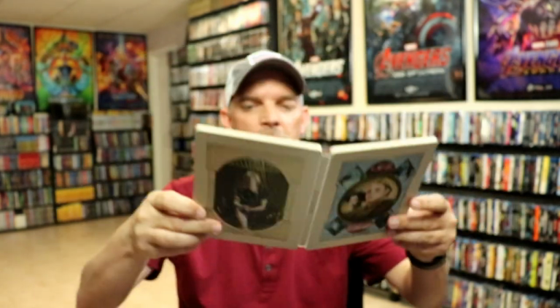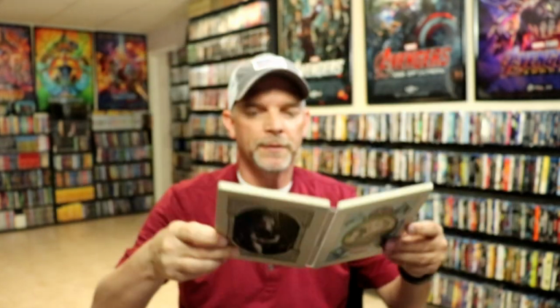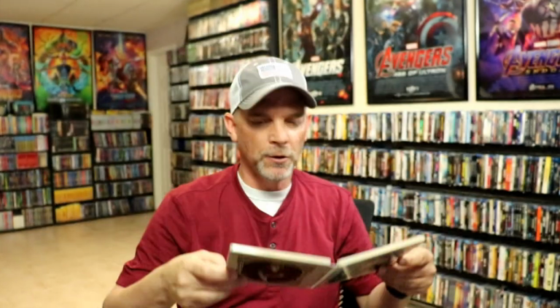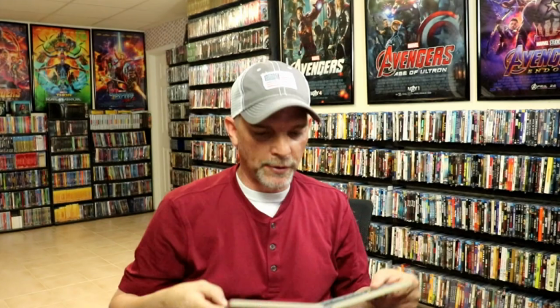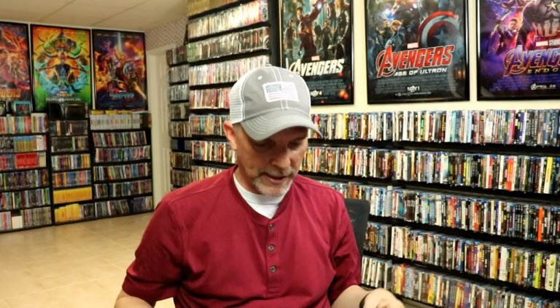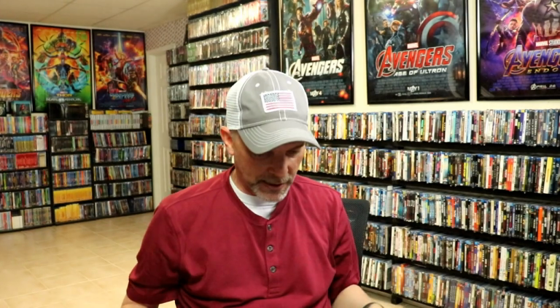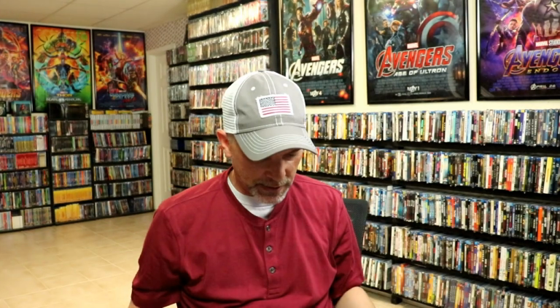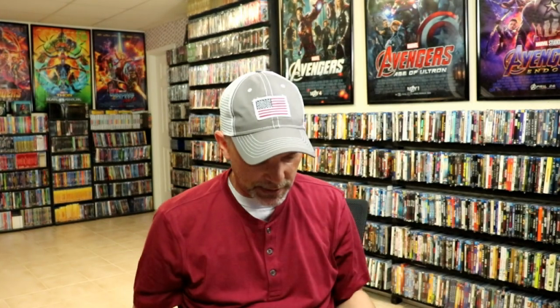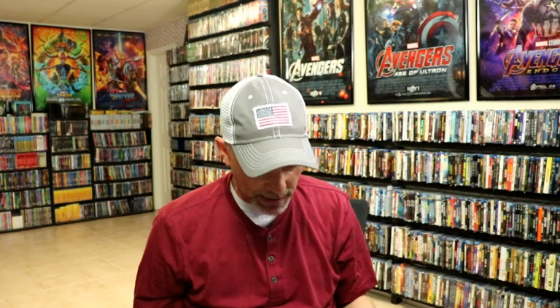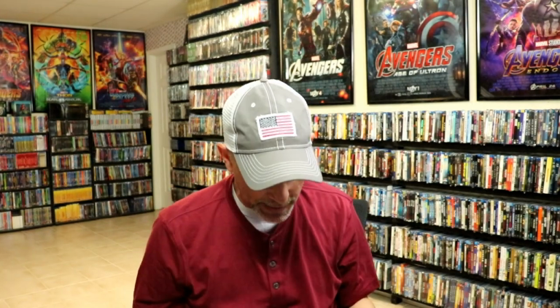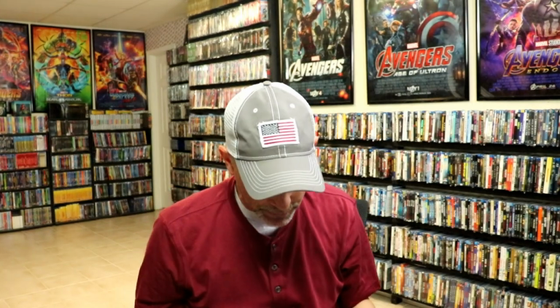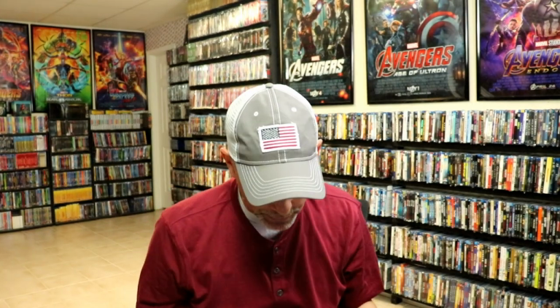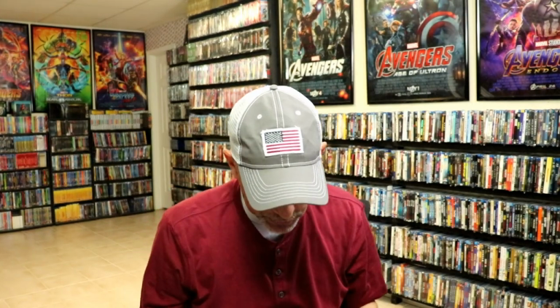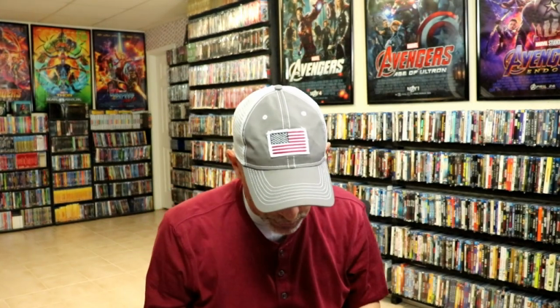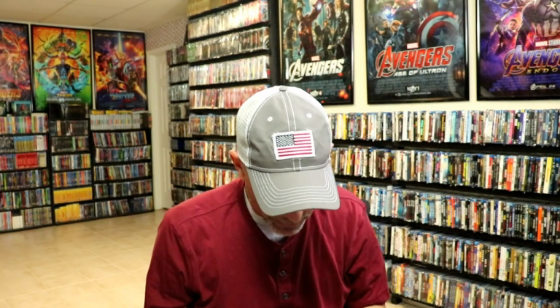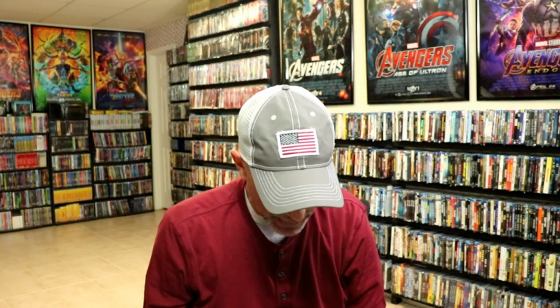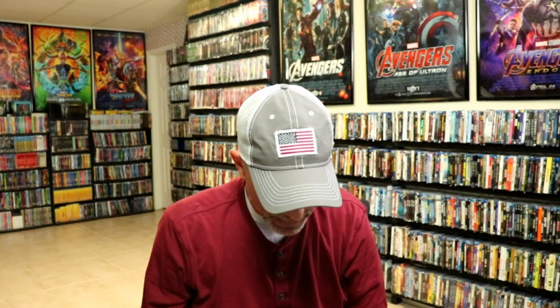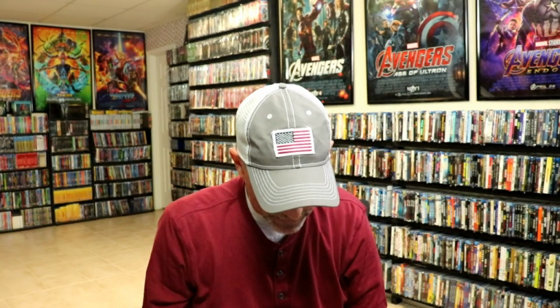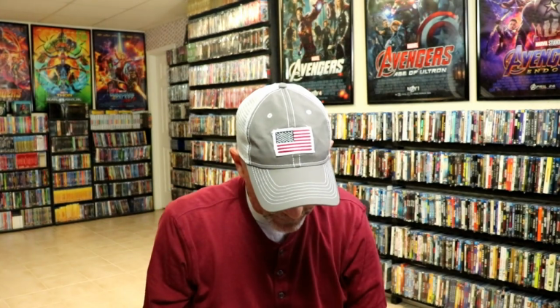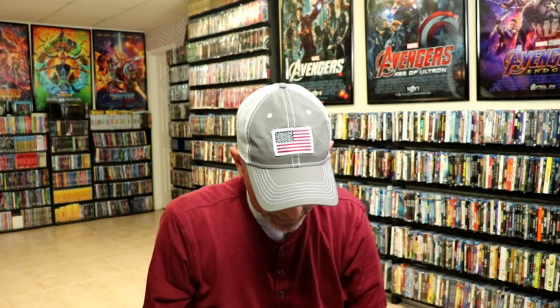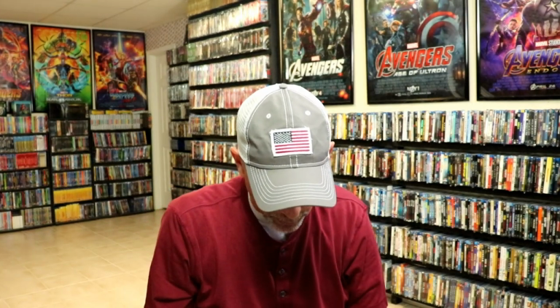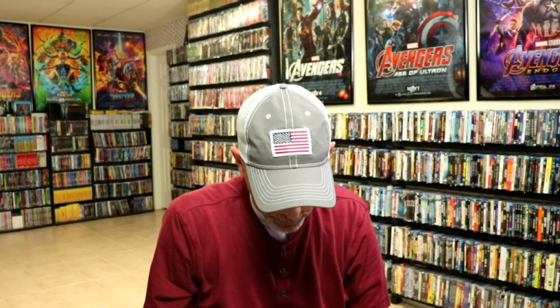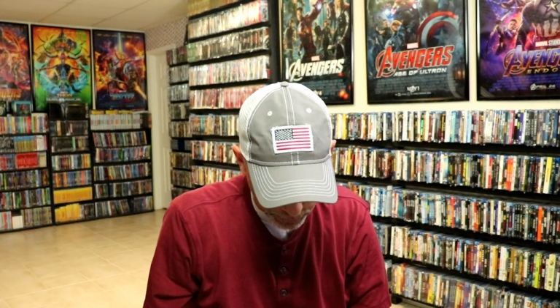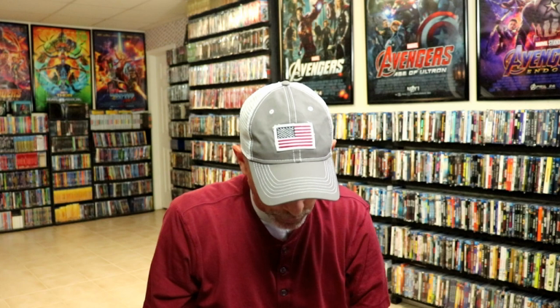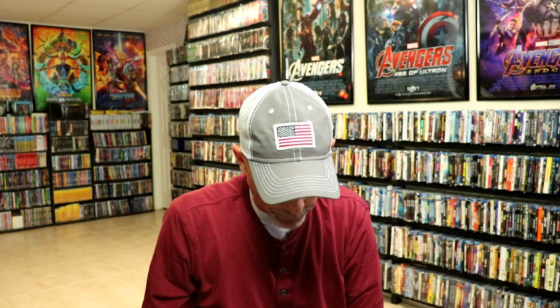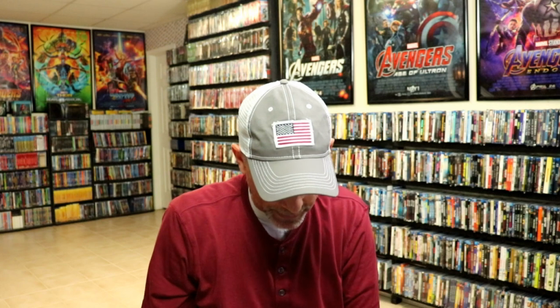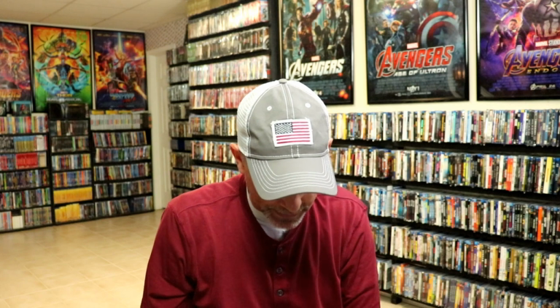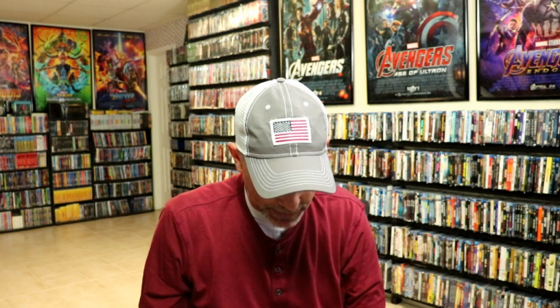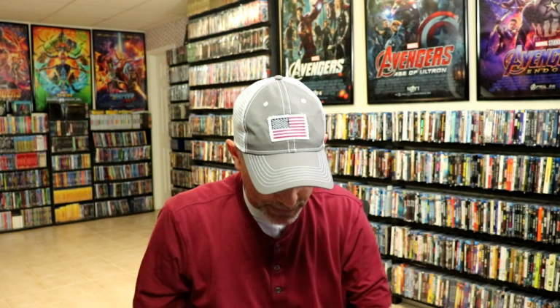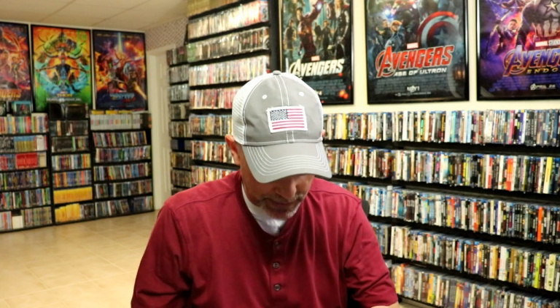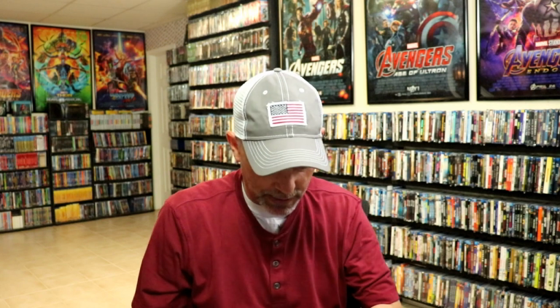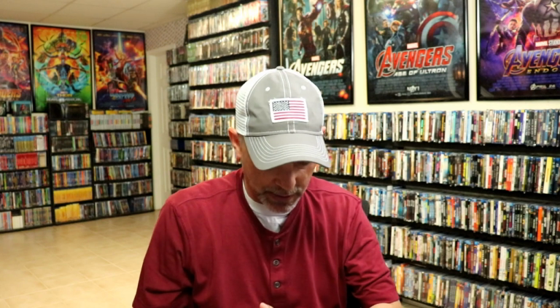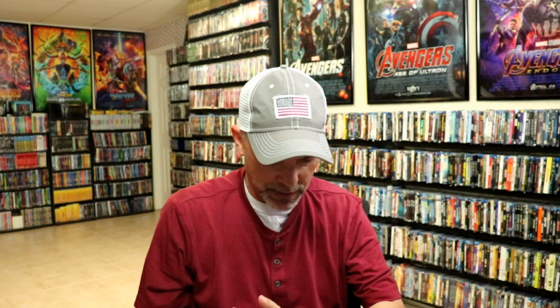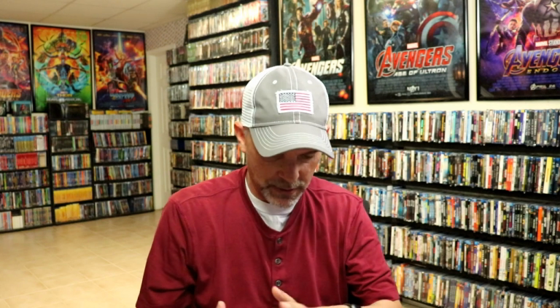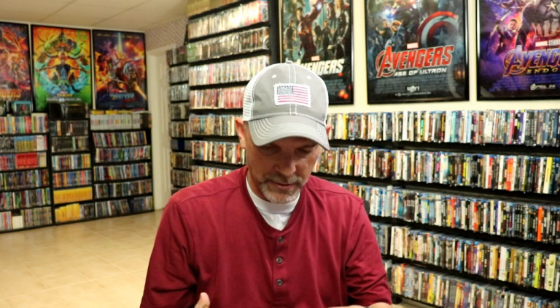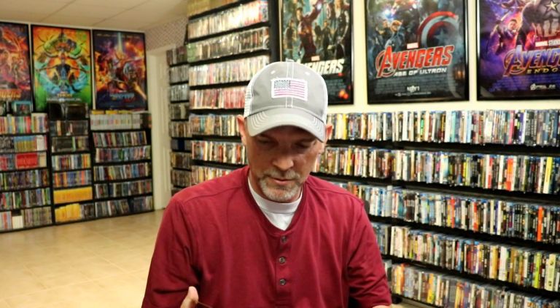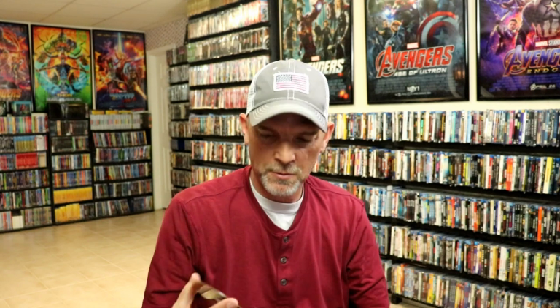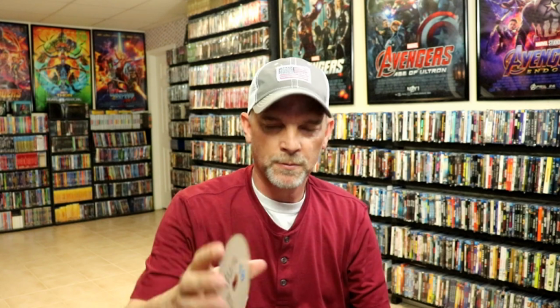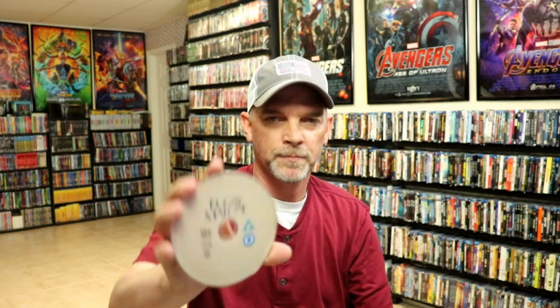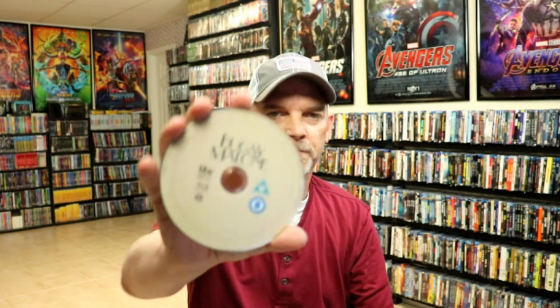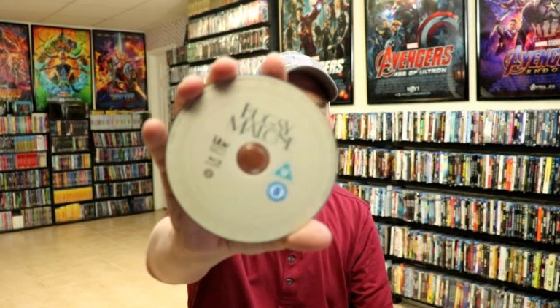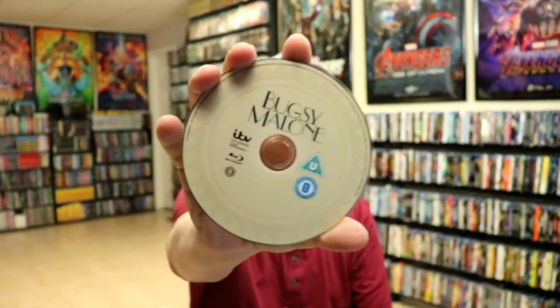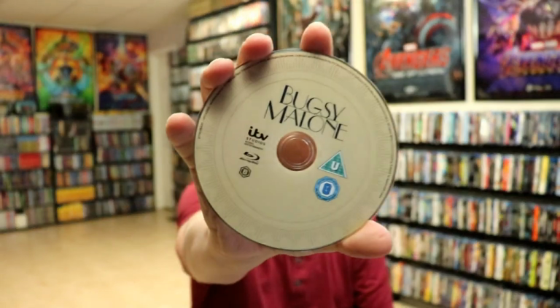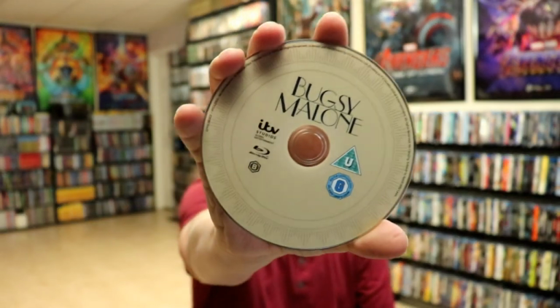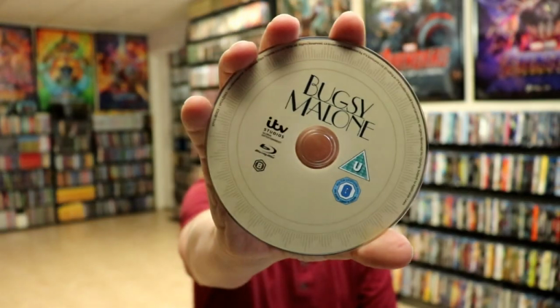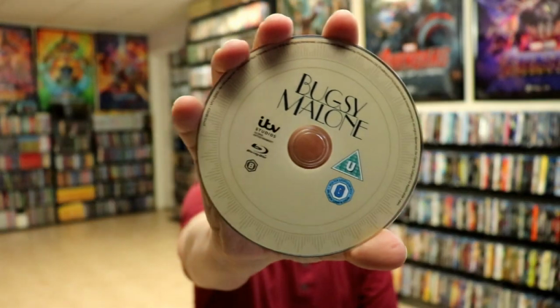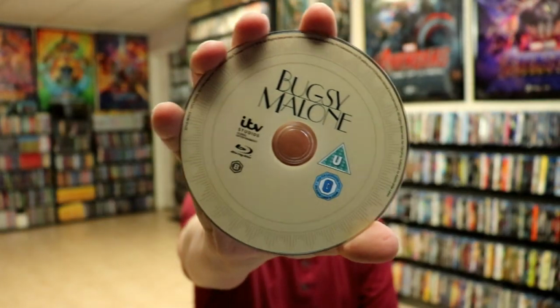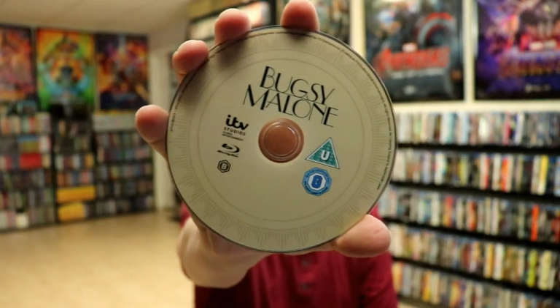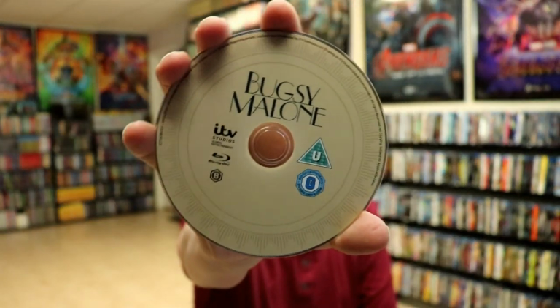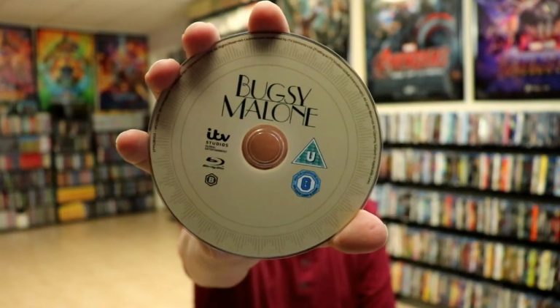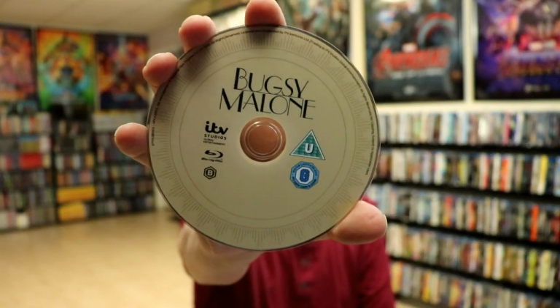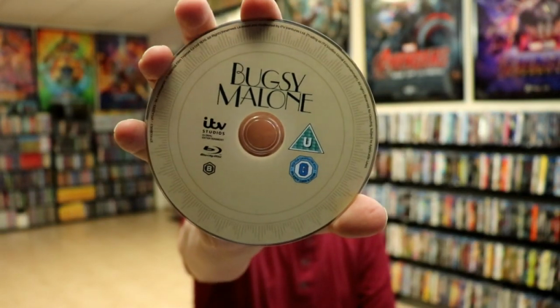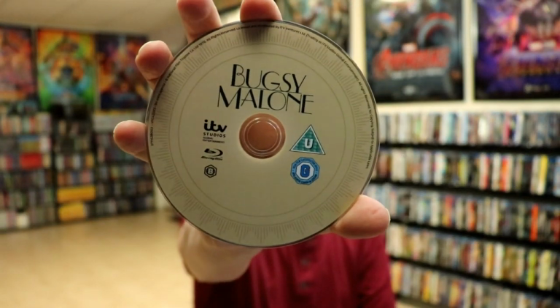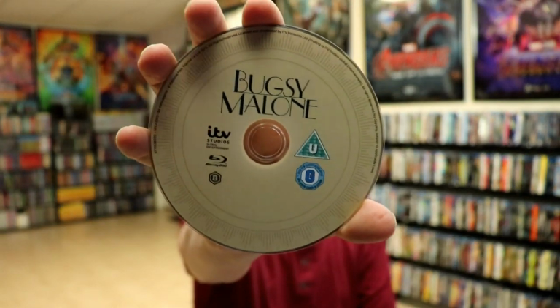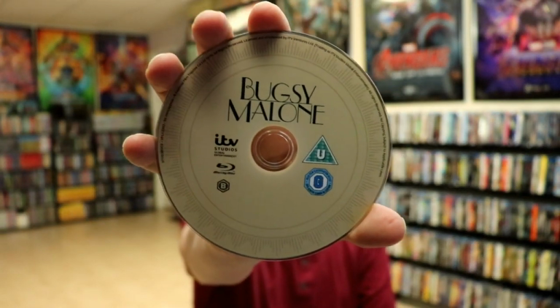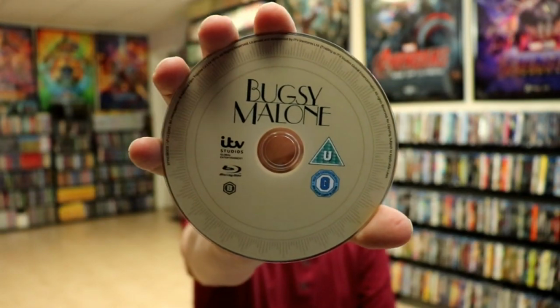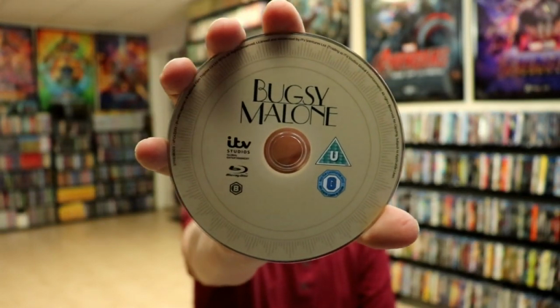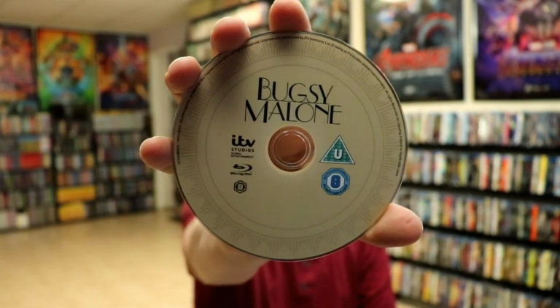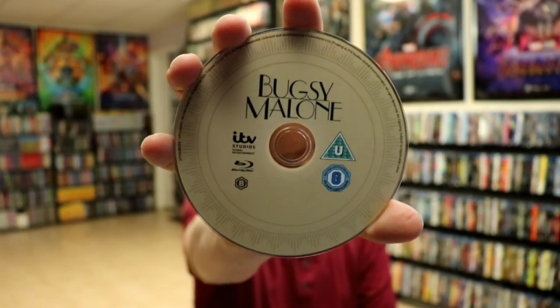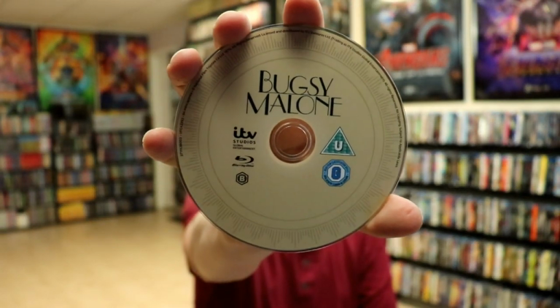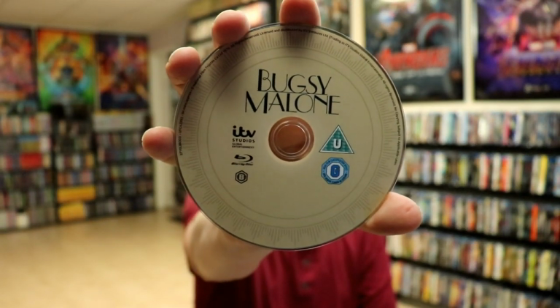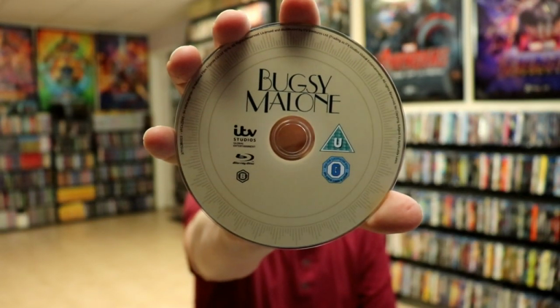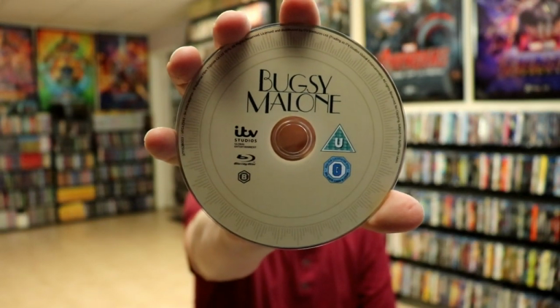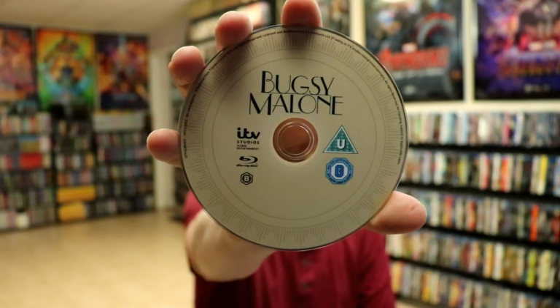And on the inside, we do have our Blu-ray disc, which is region B locked.